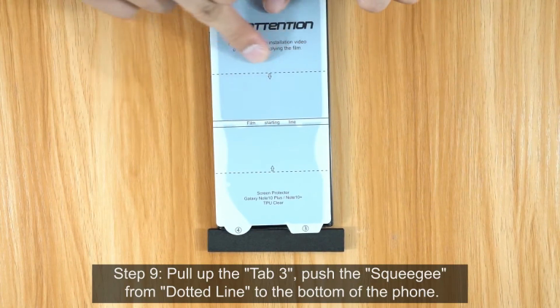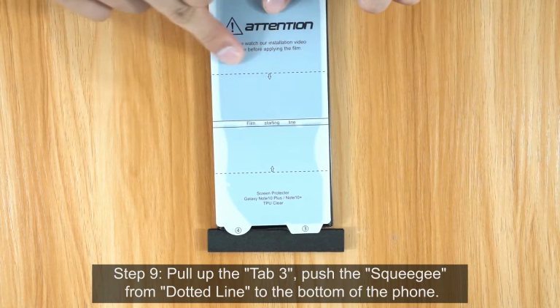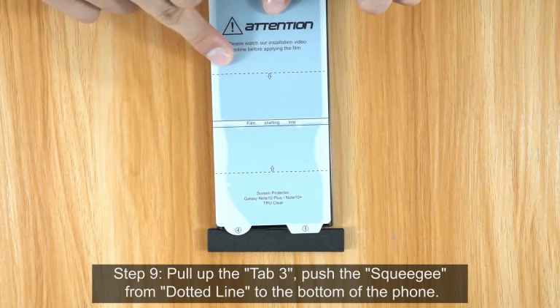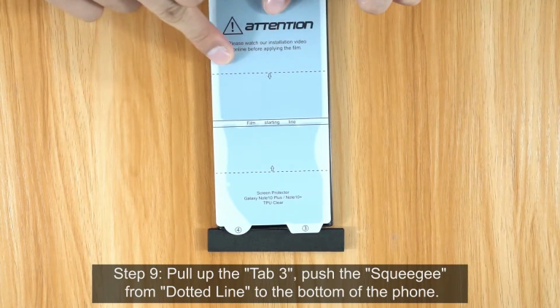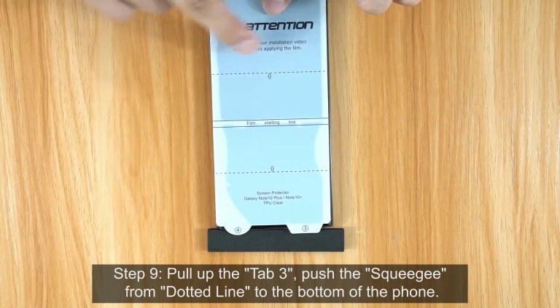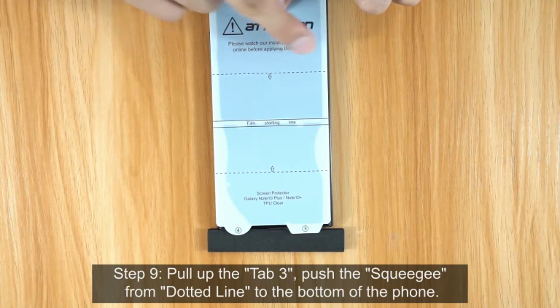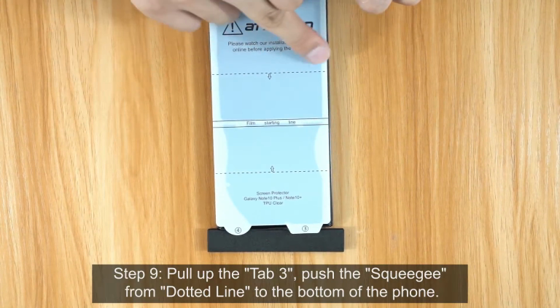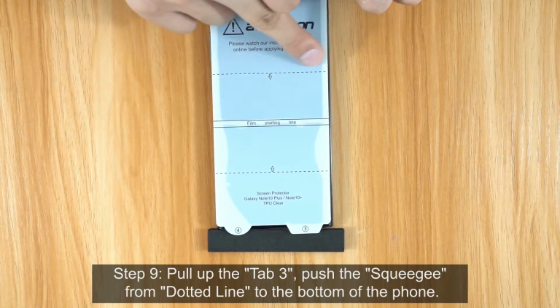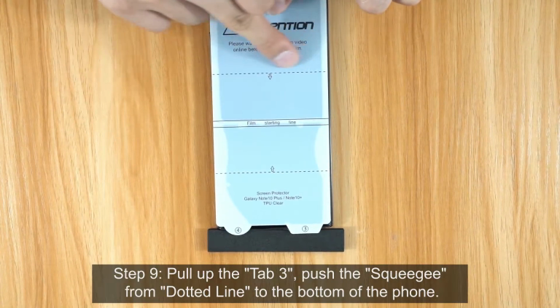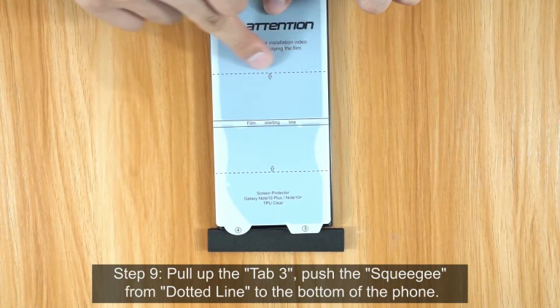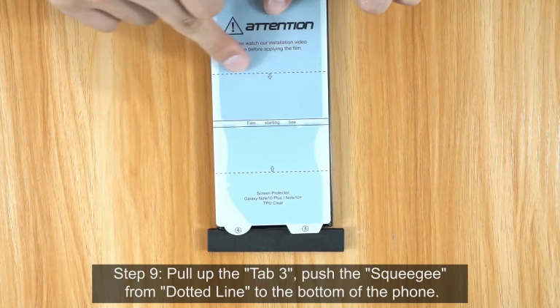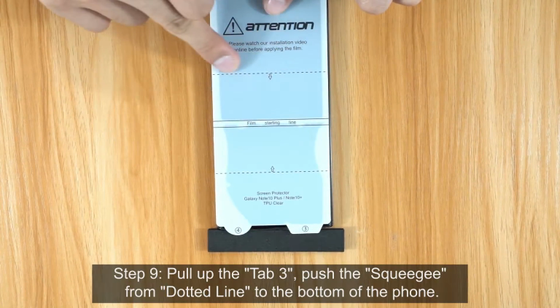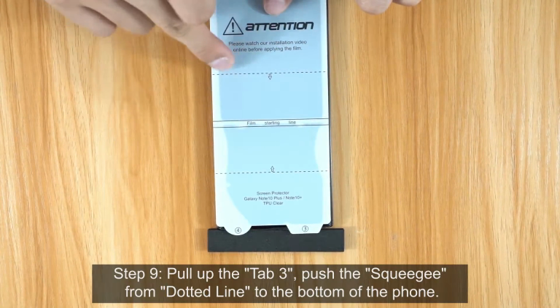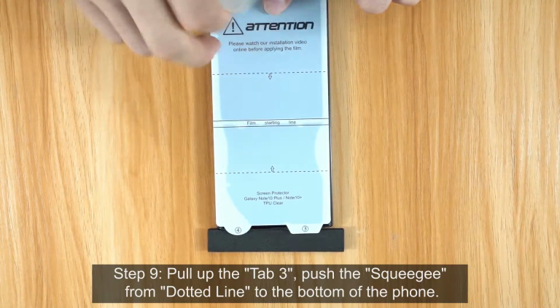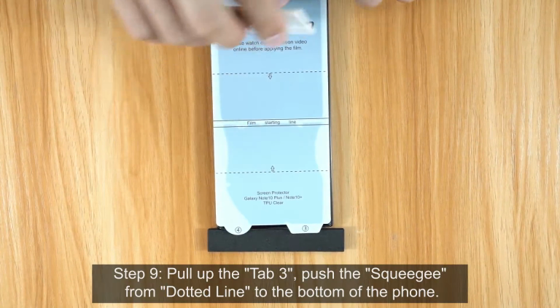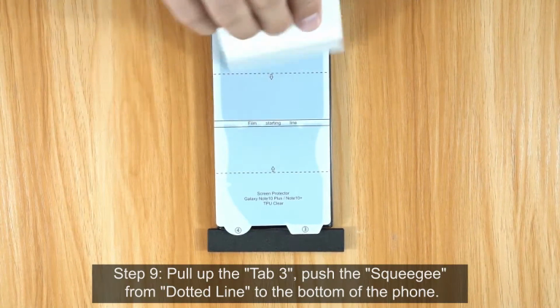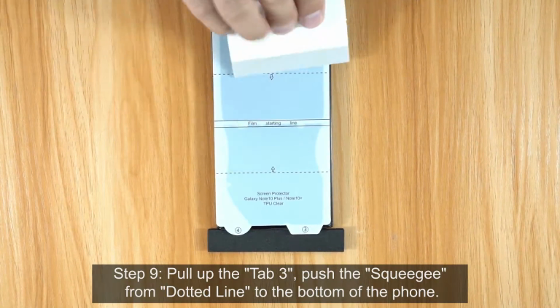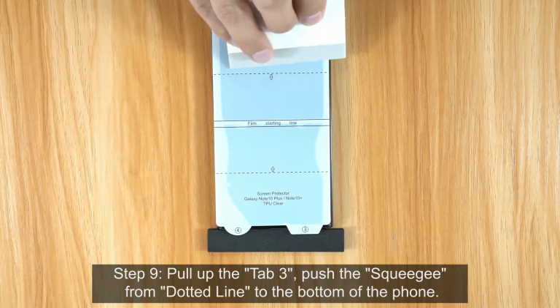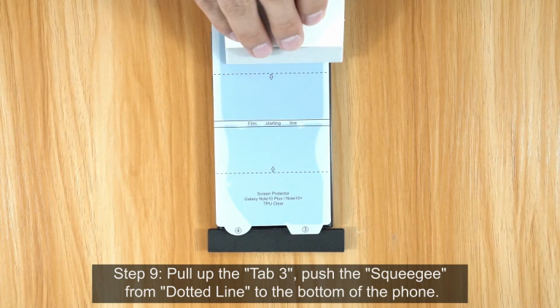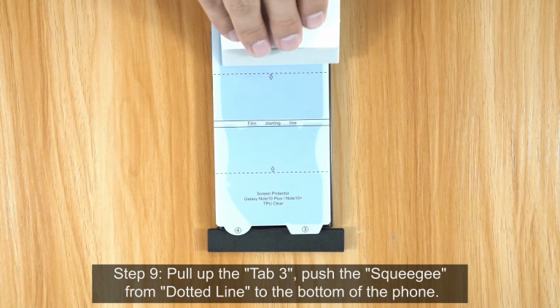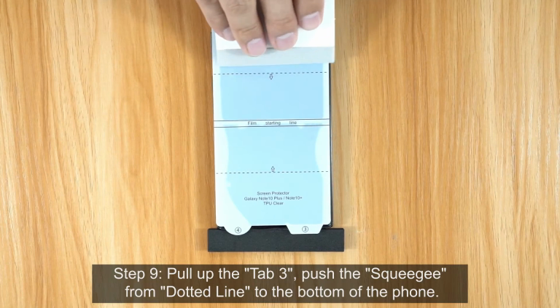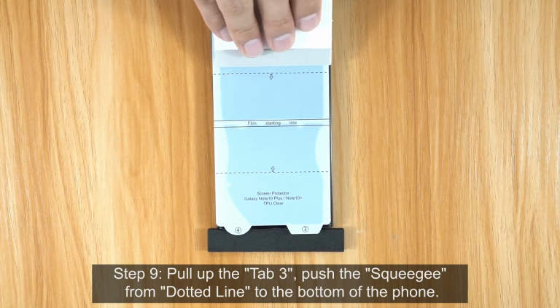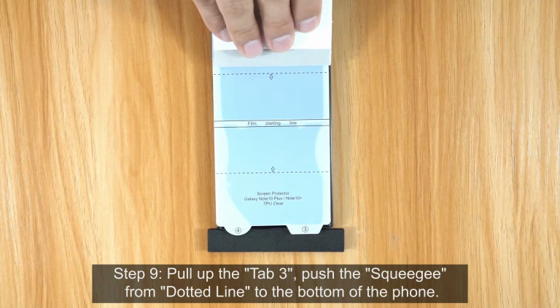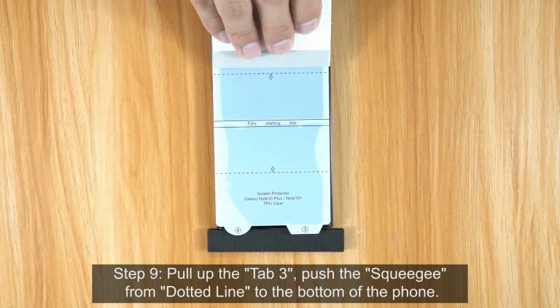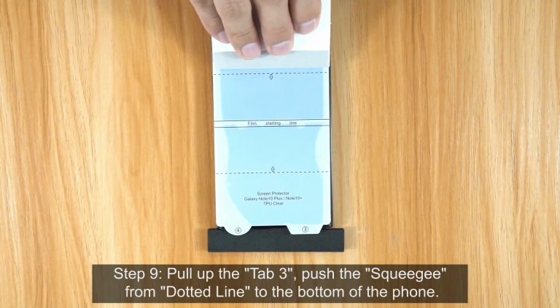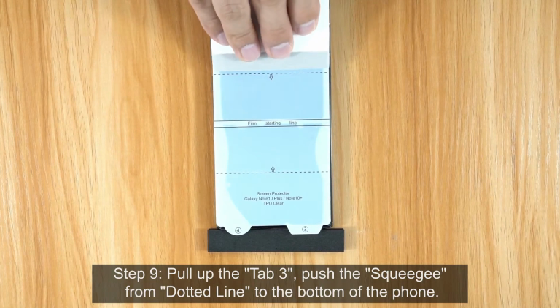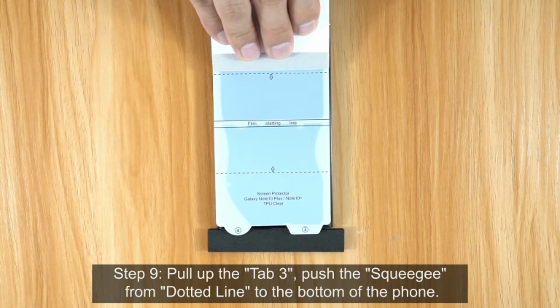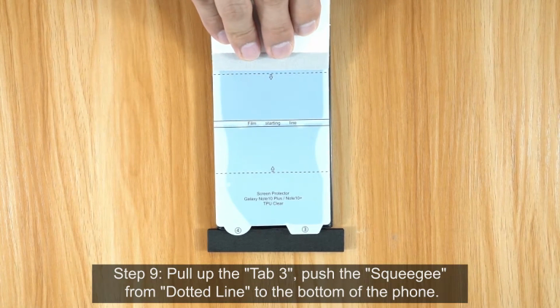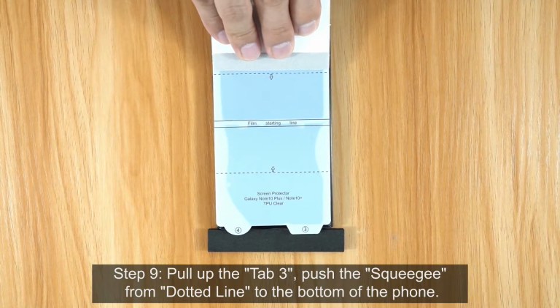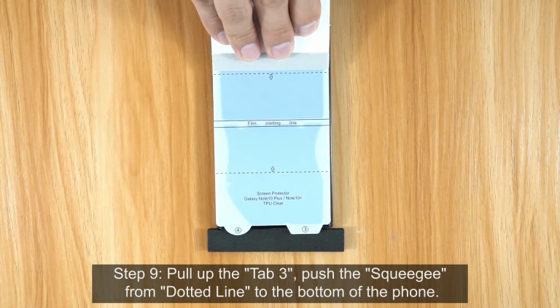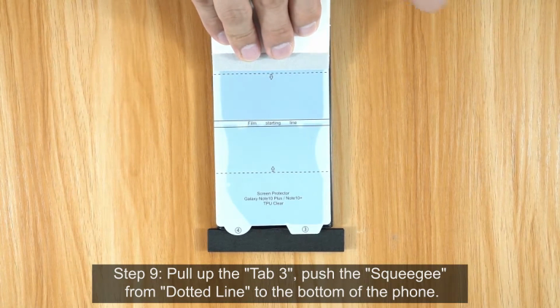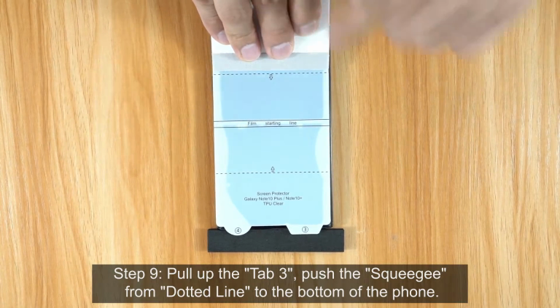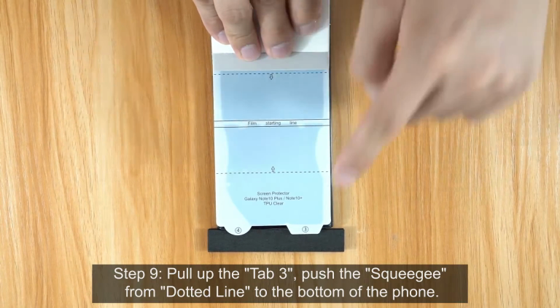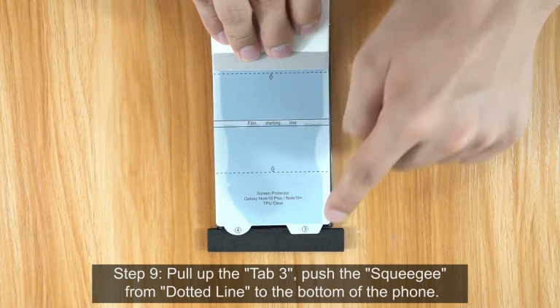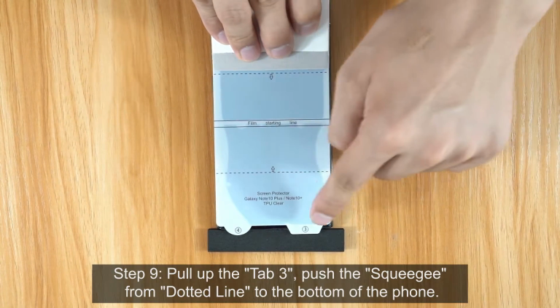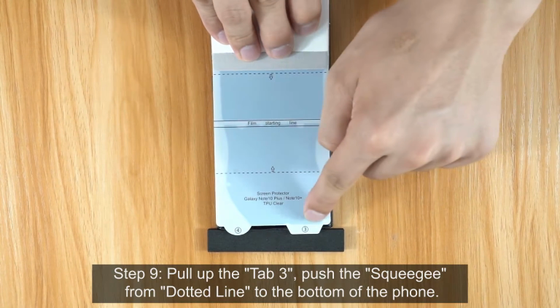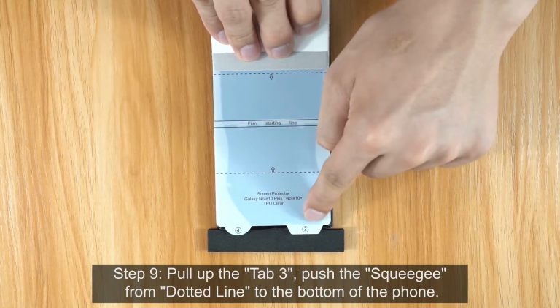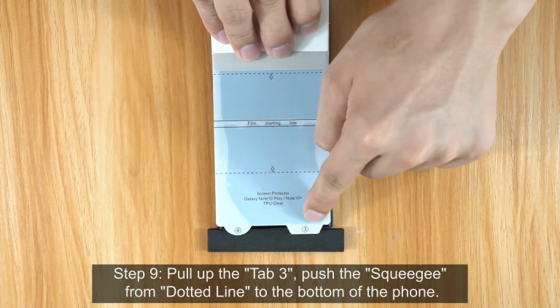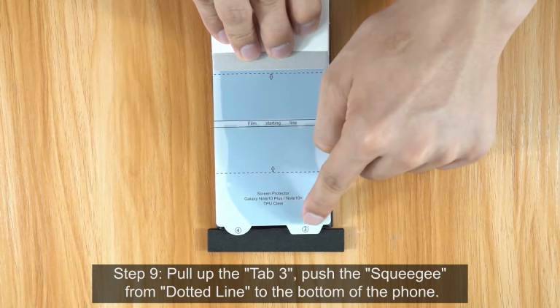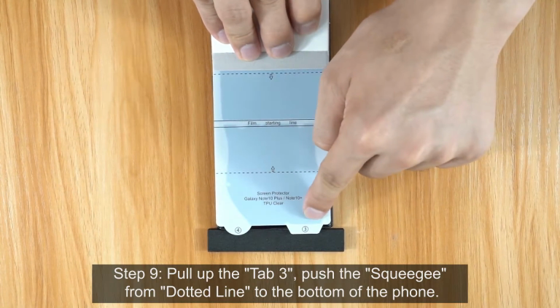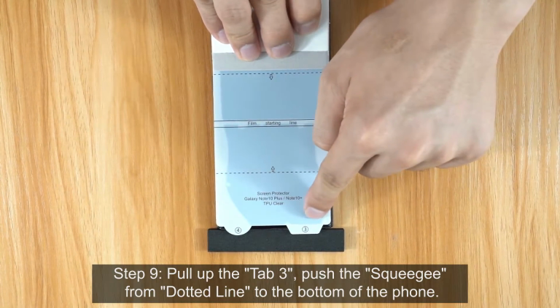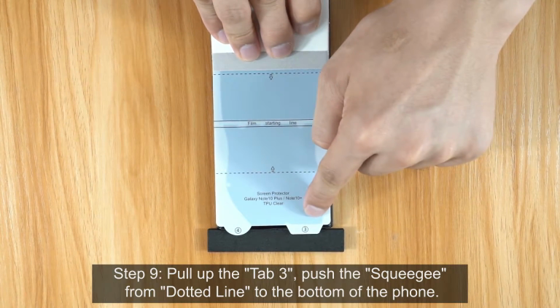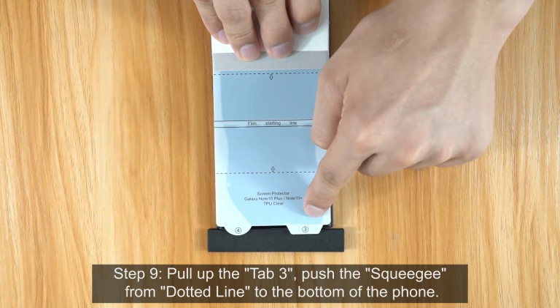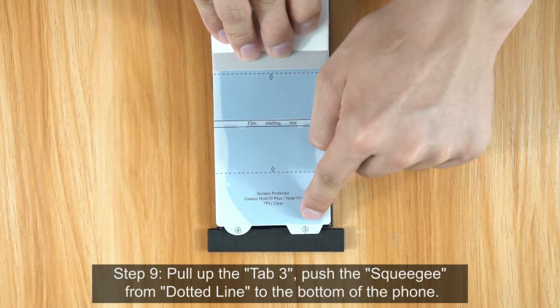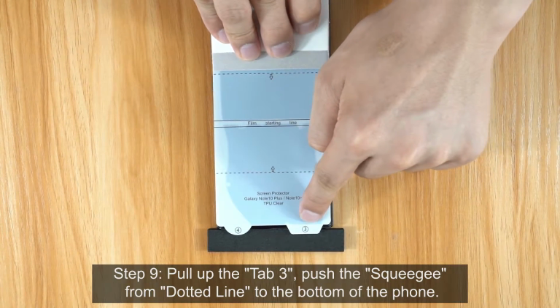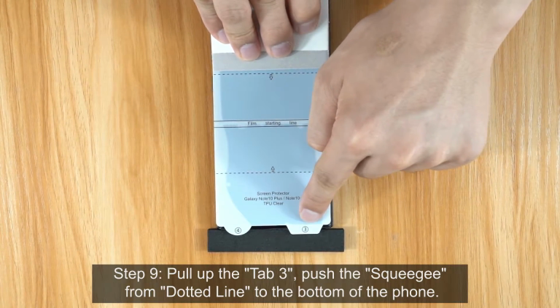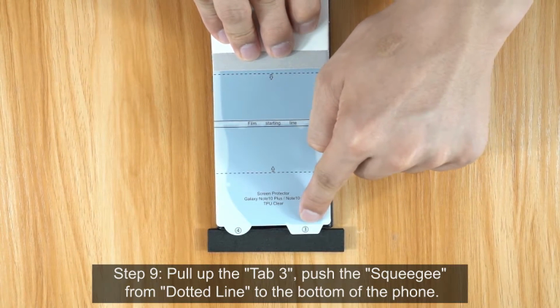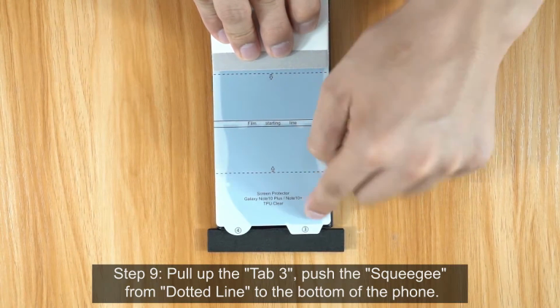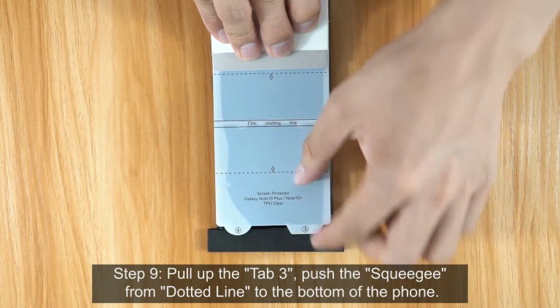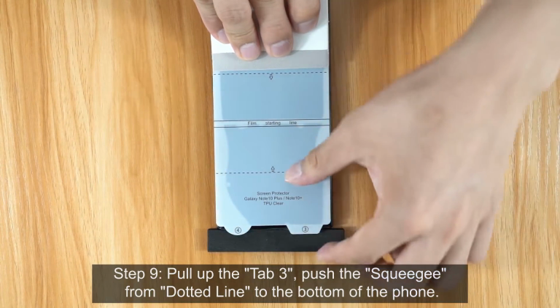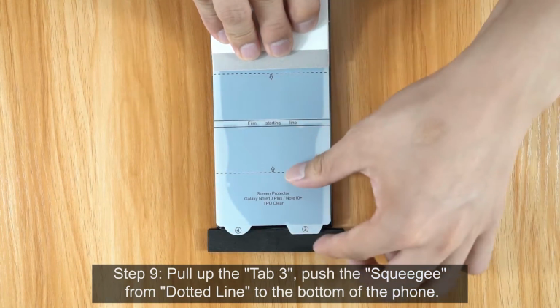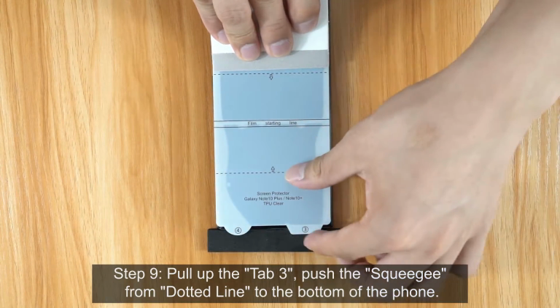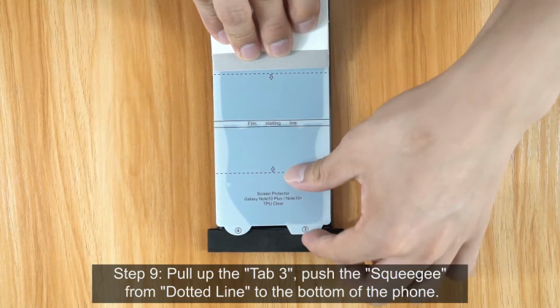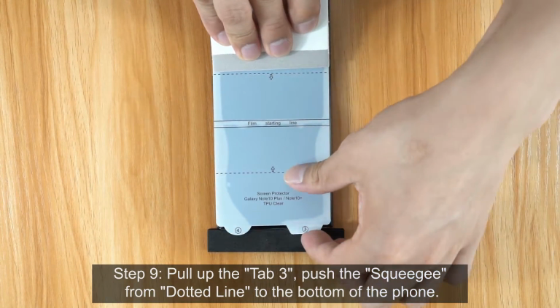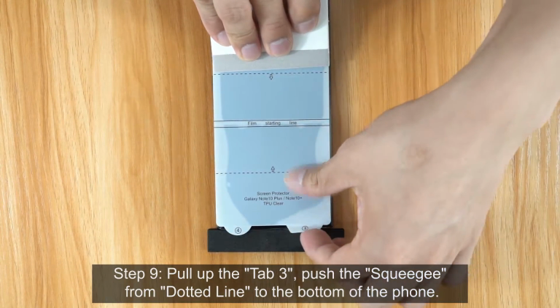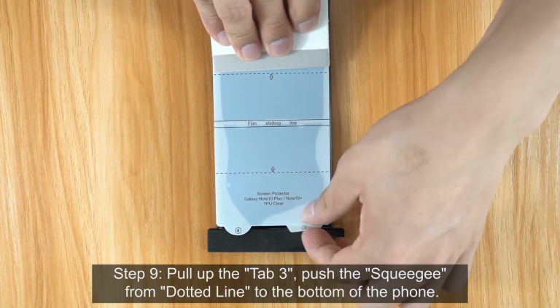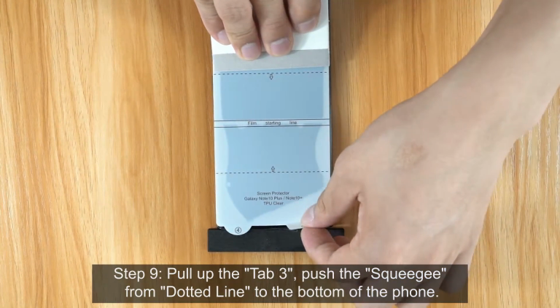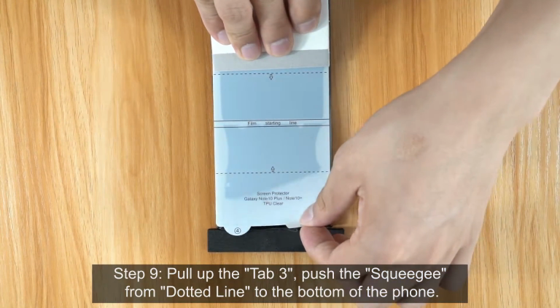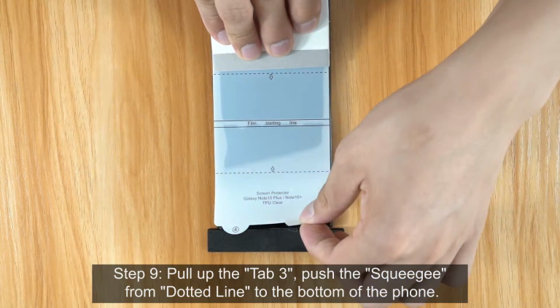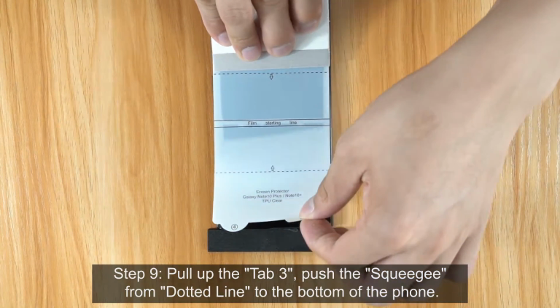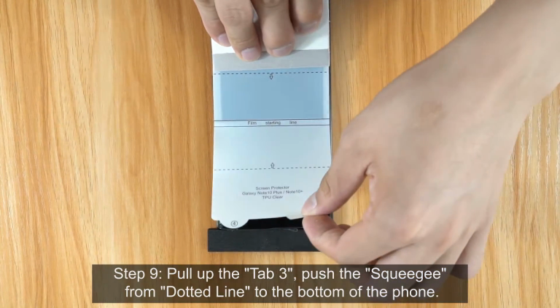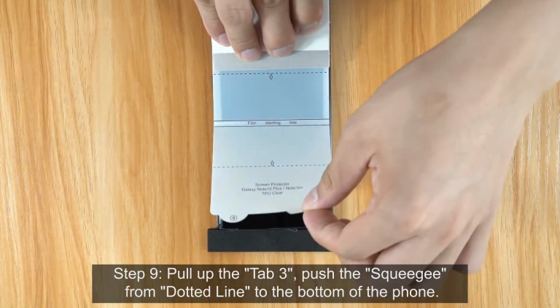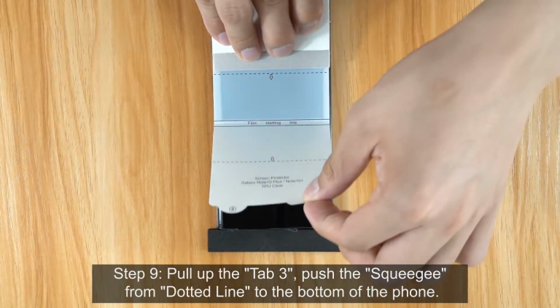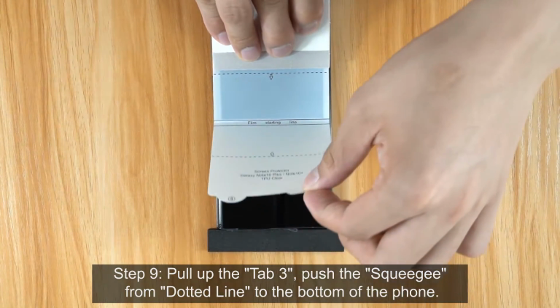Step 9. Pull up the Tab 3. Push the Squeegee from the Dotted Line to the Bottom of the Phone.